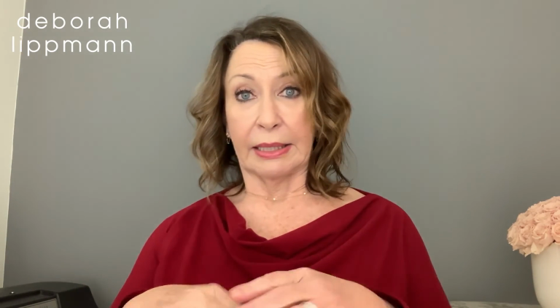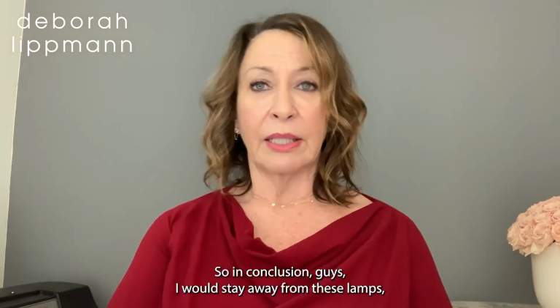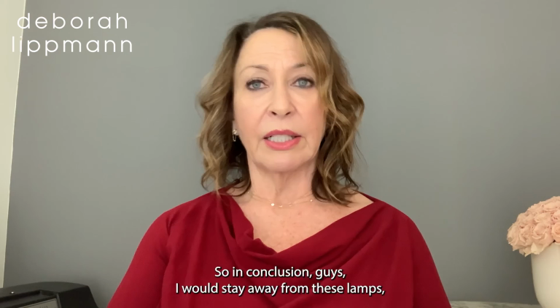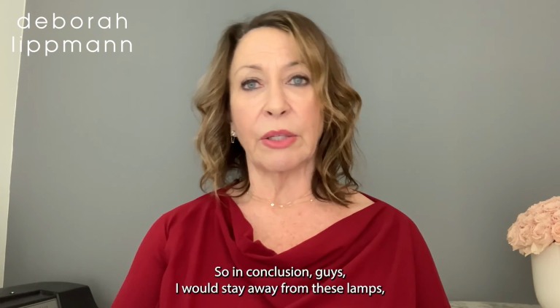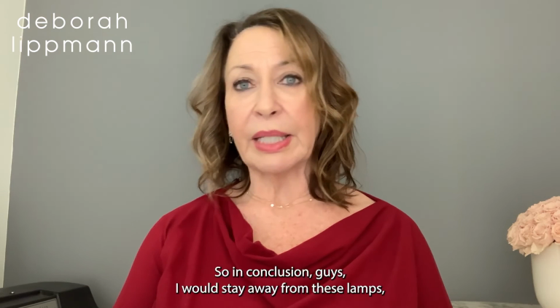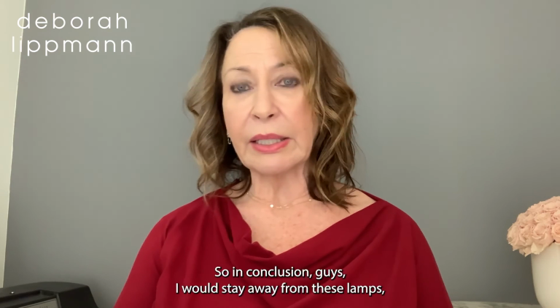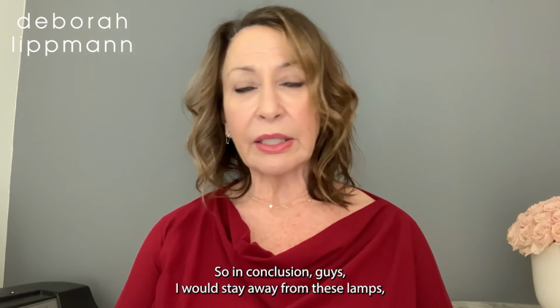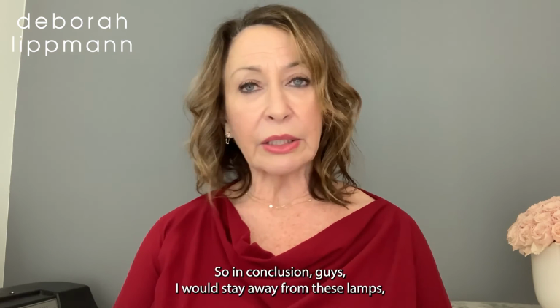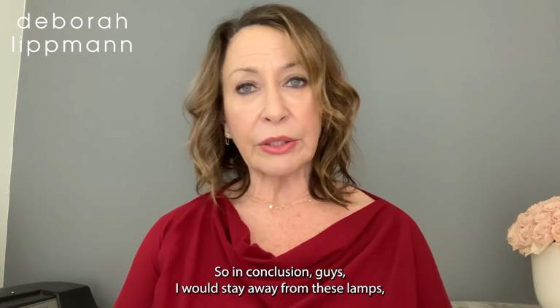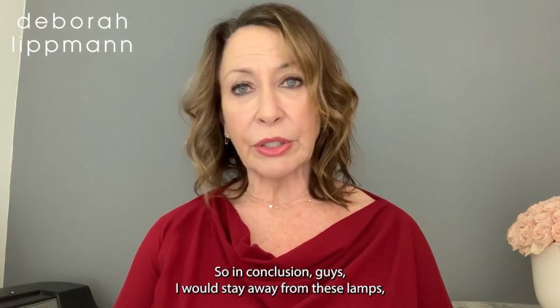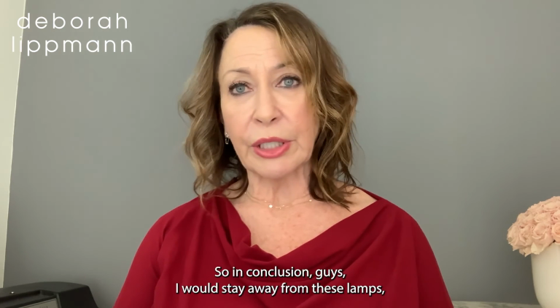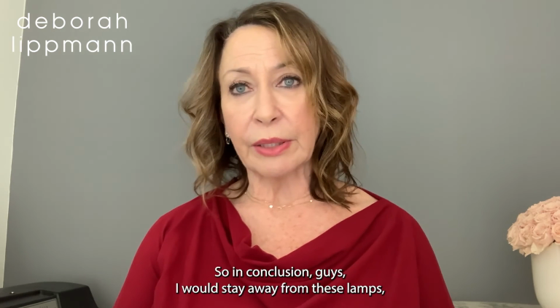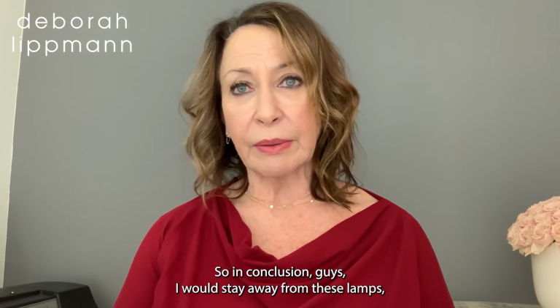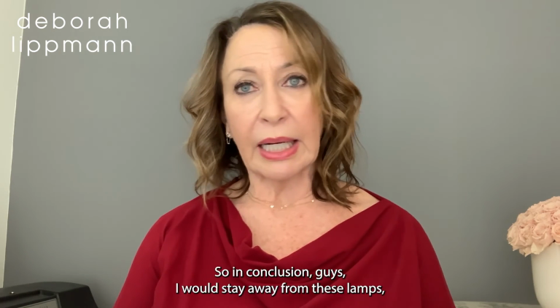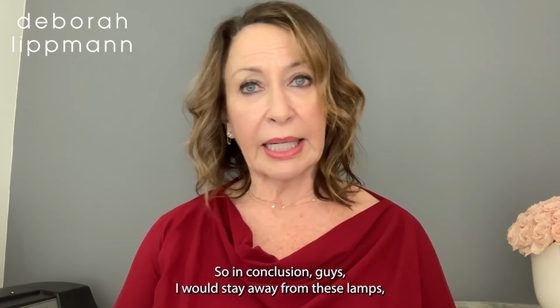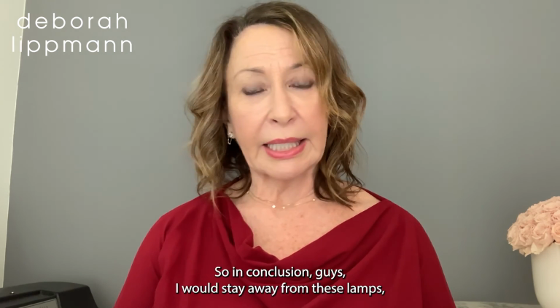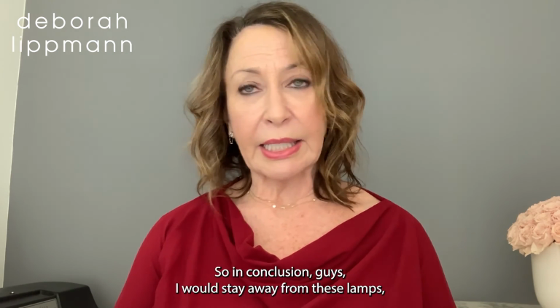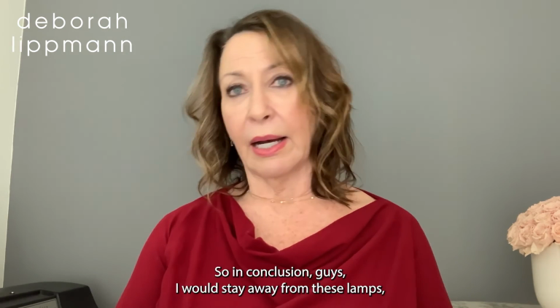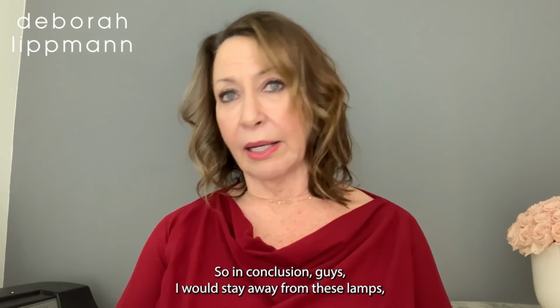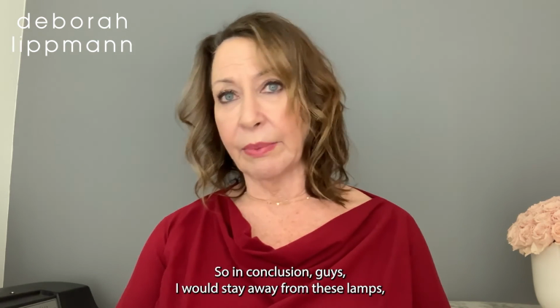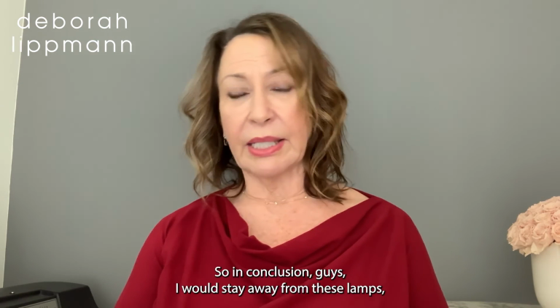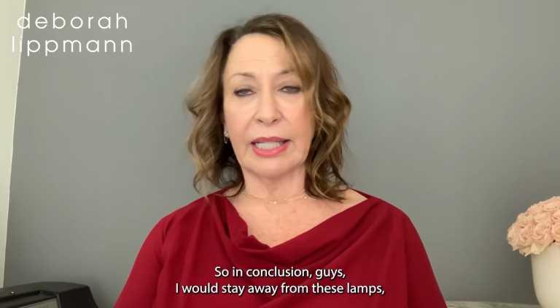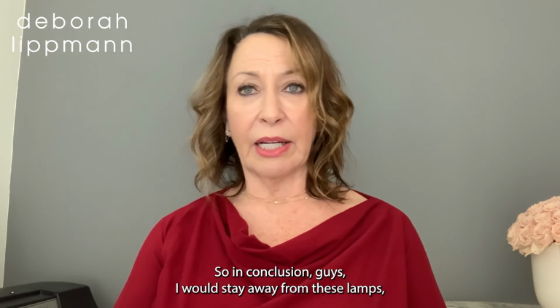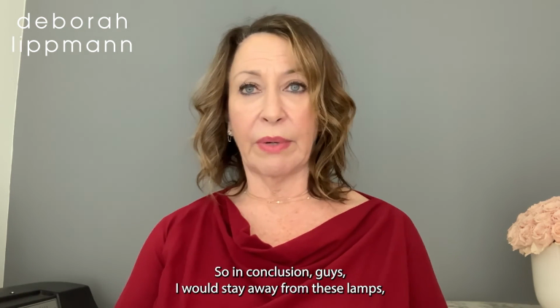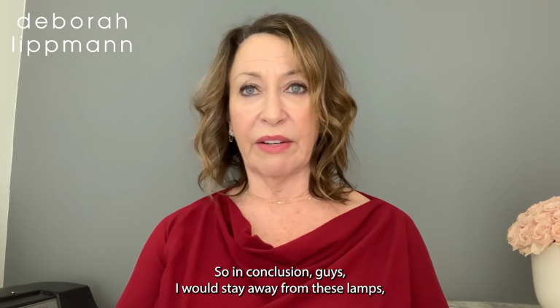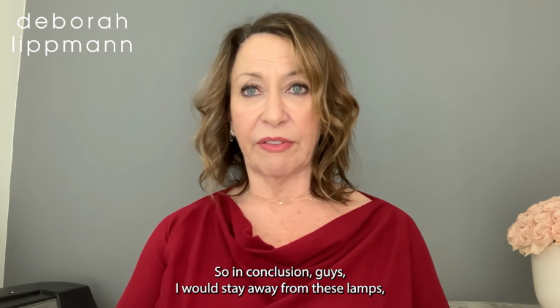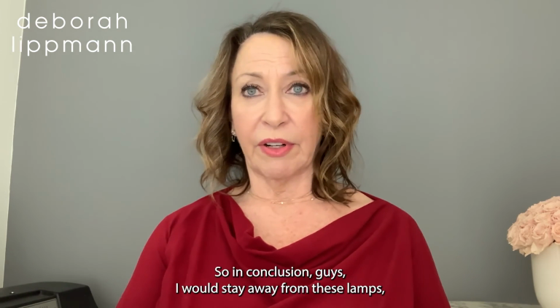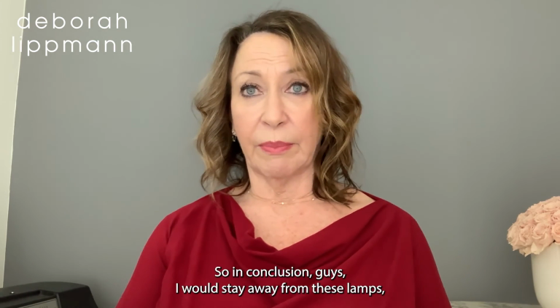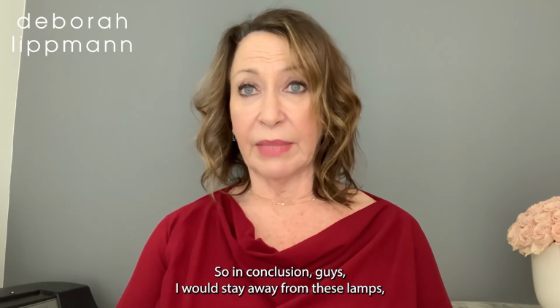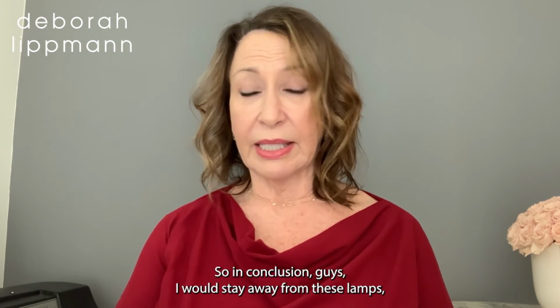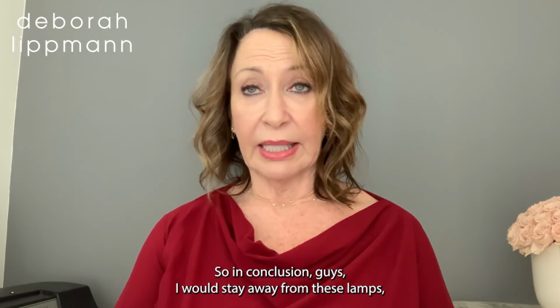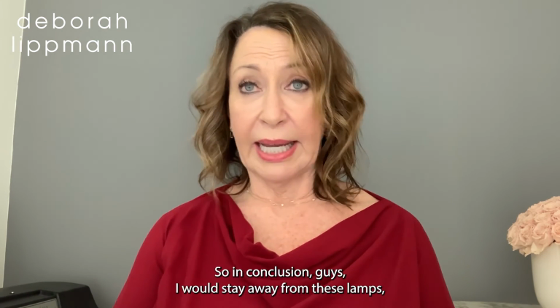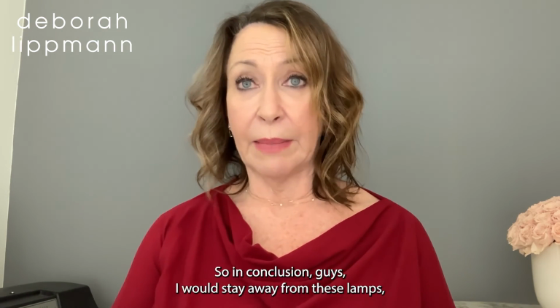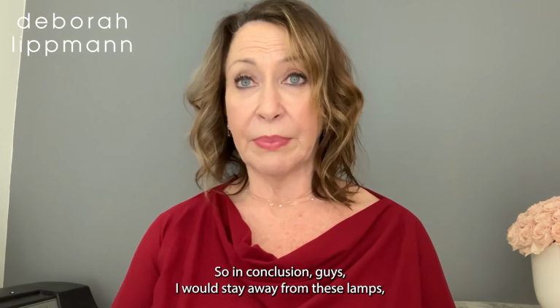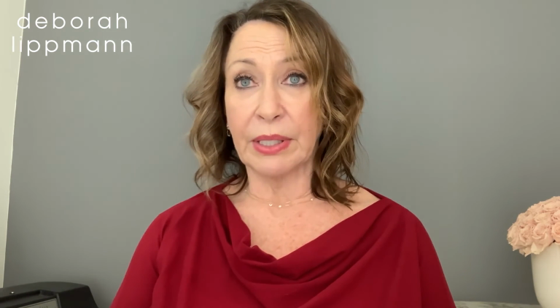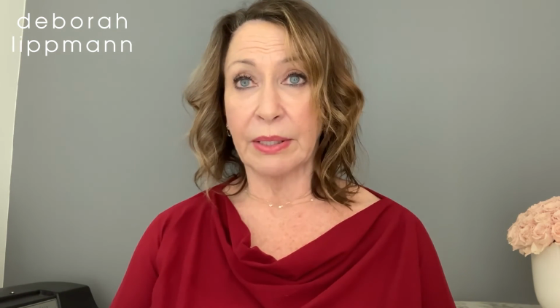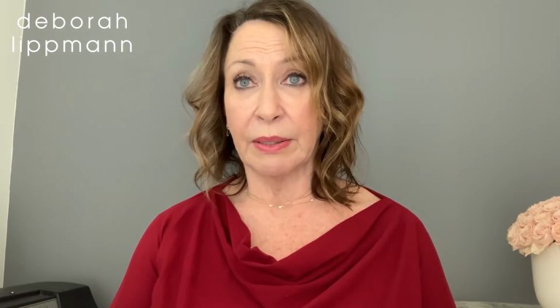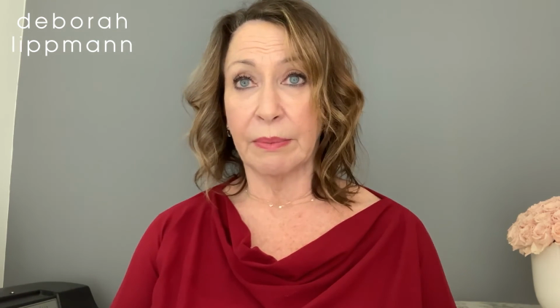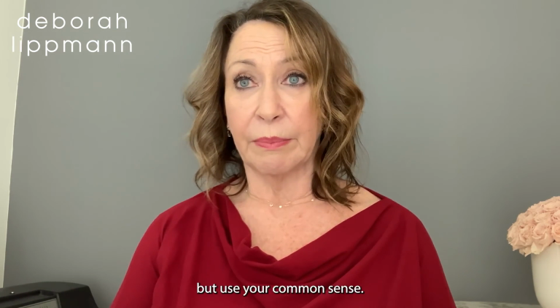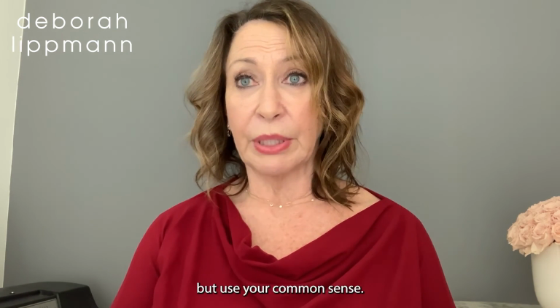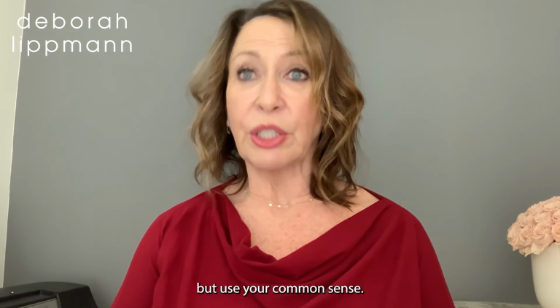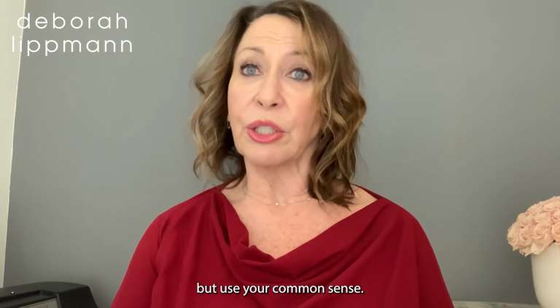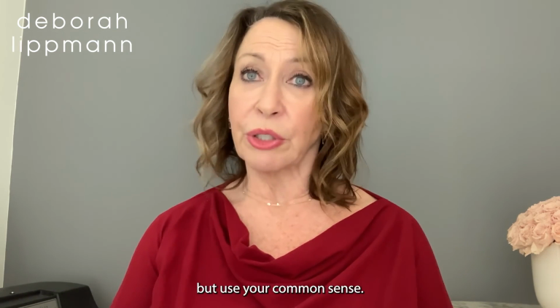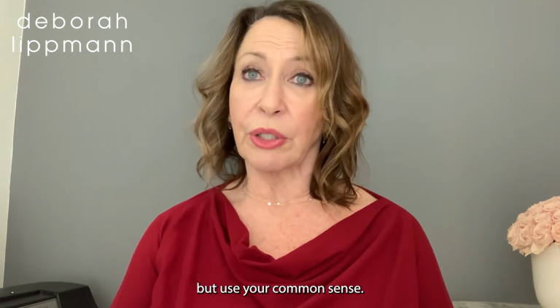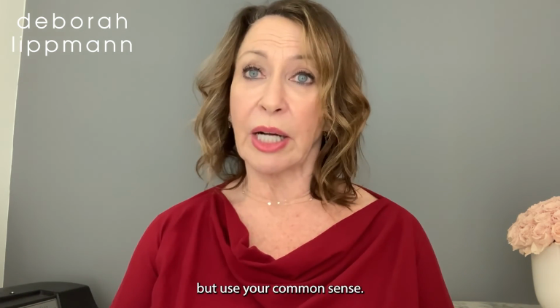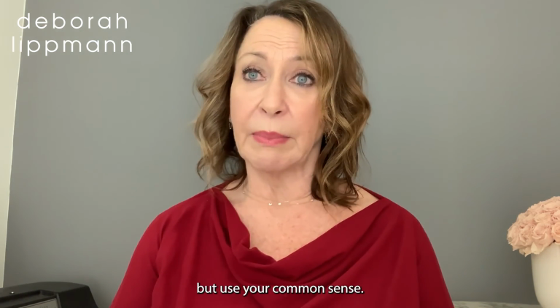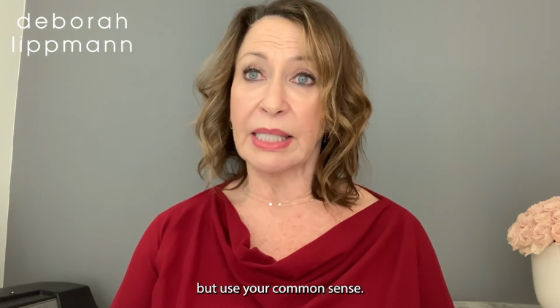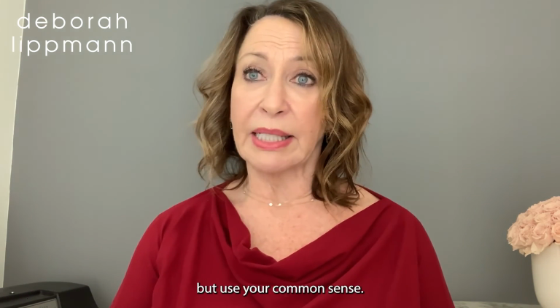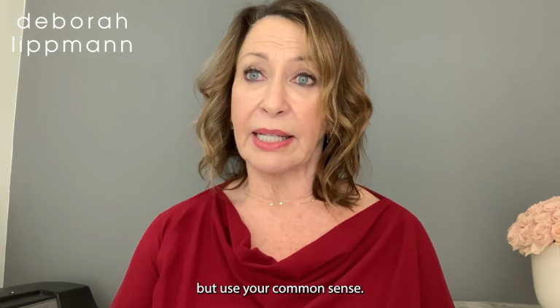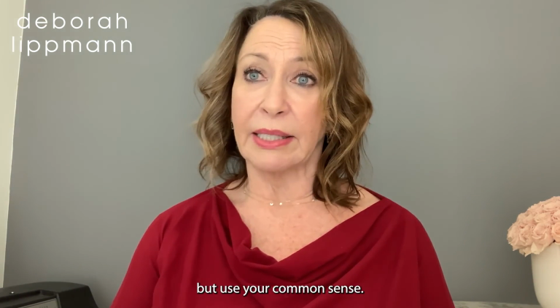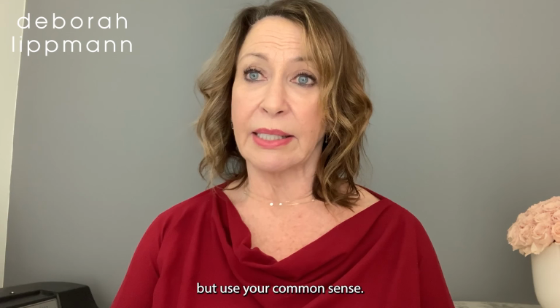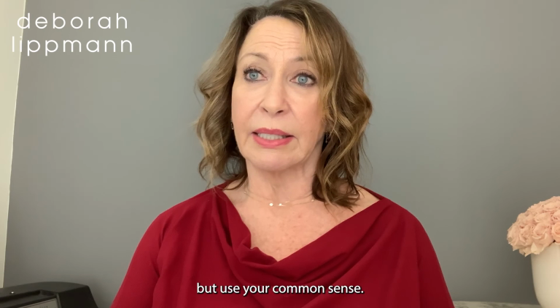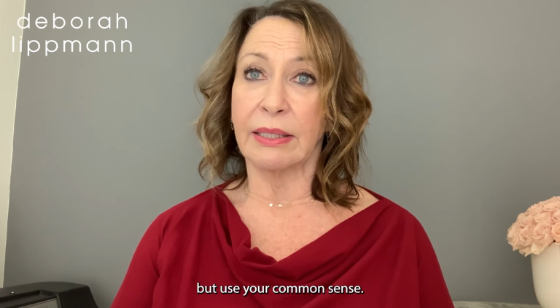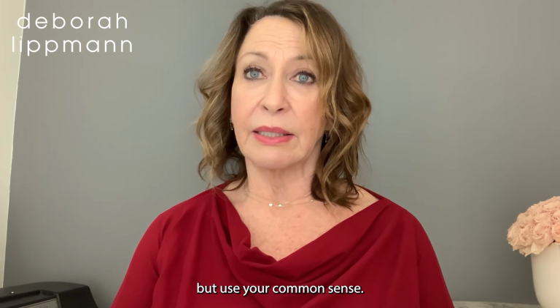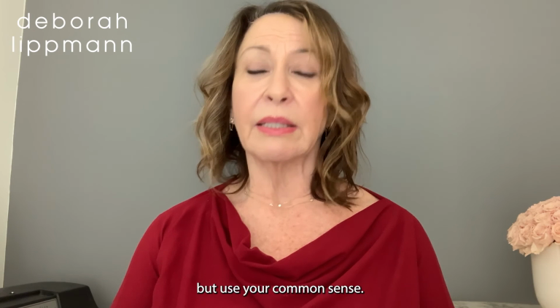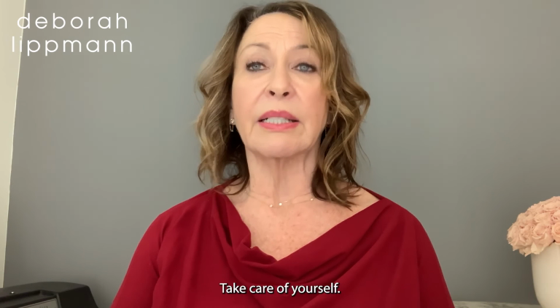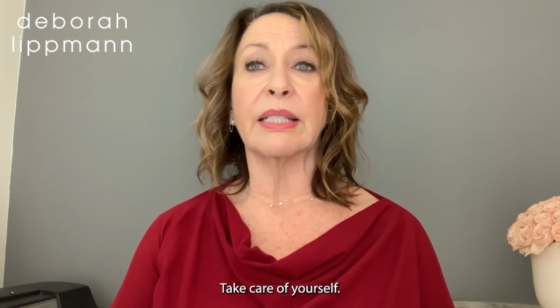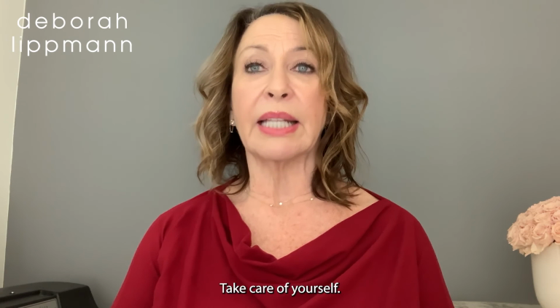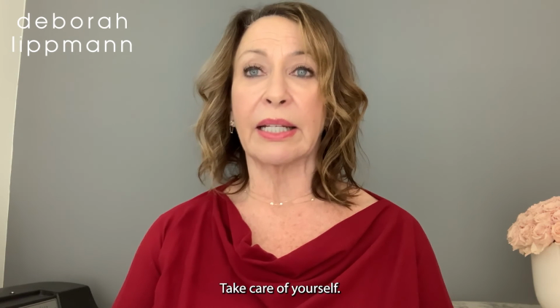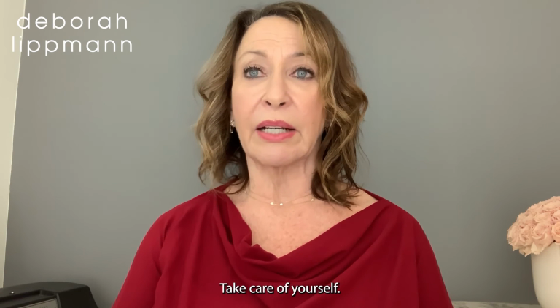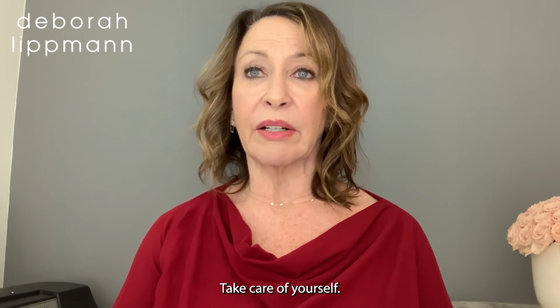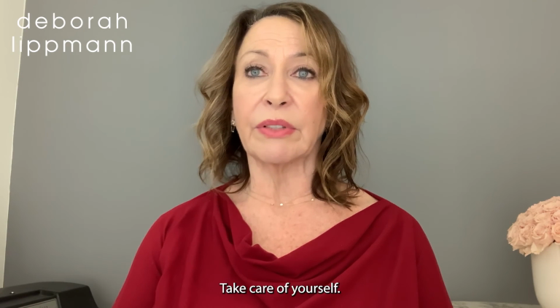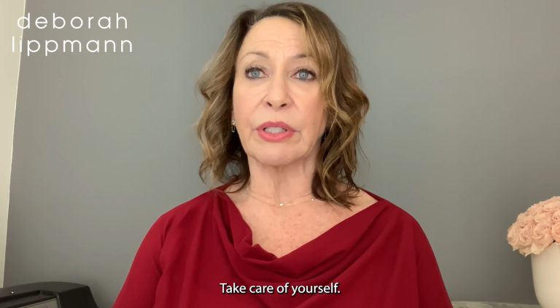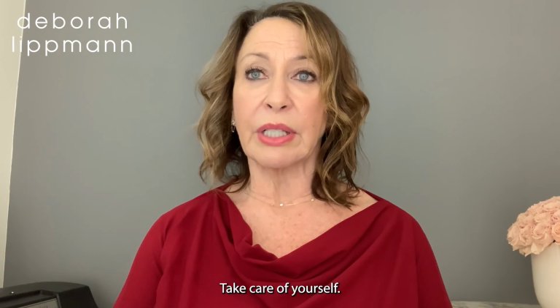So in conclusion, I would stay away from these lamps, but use your common sense. Take care of yourself.